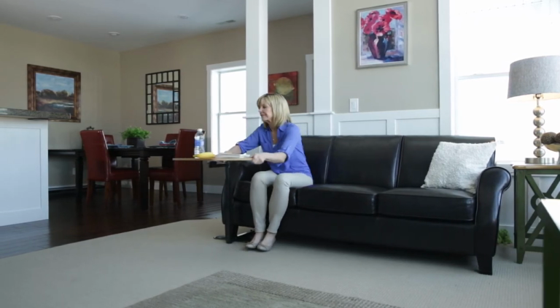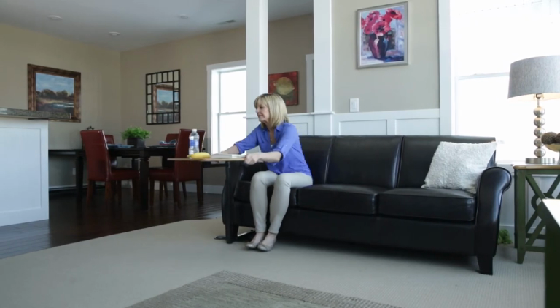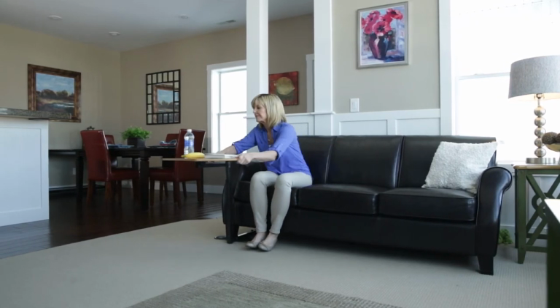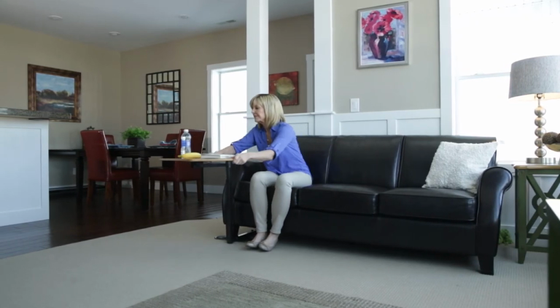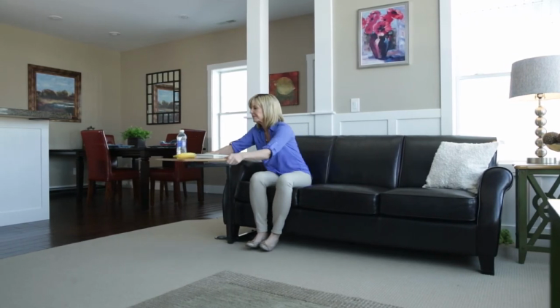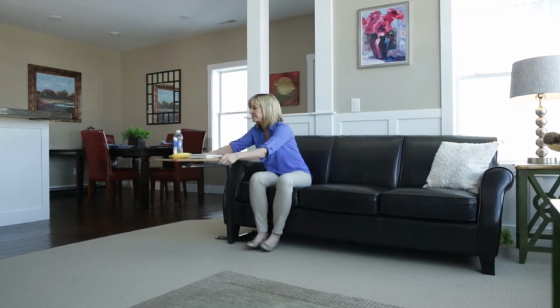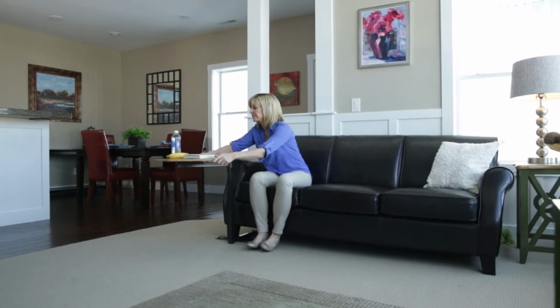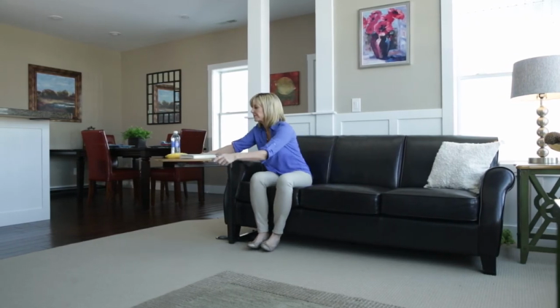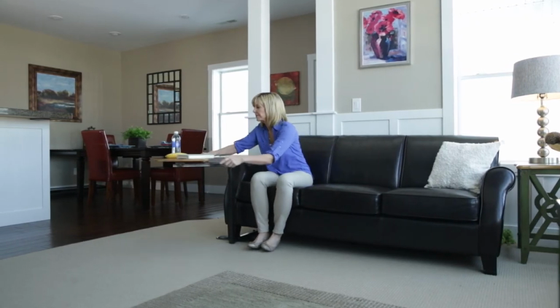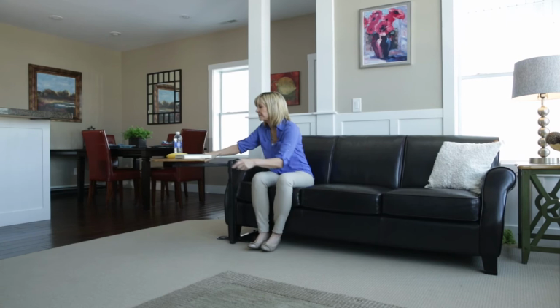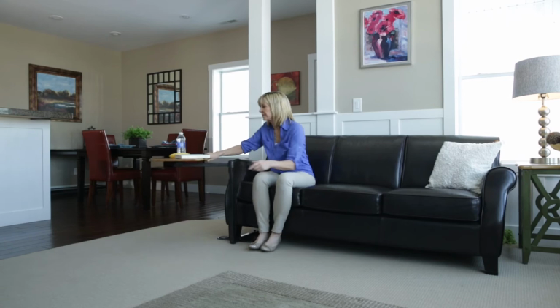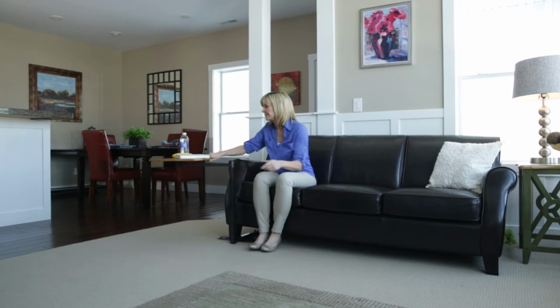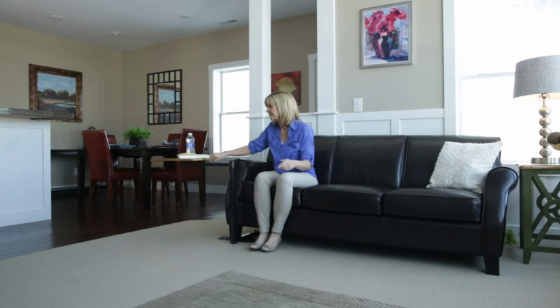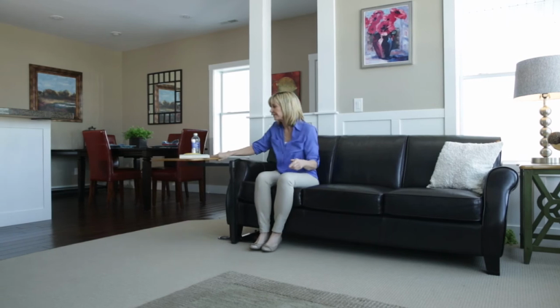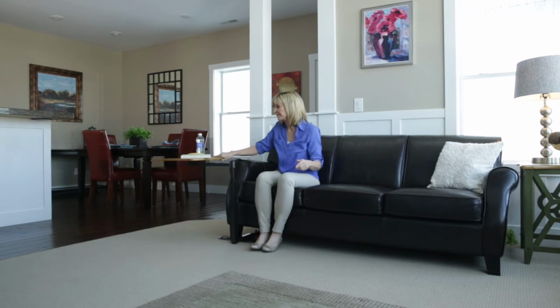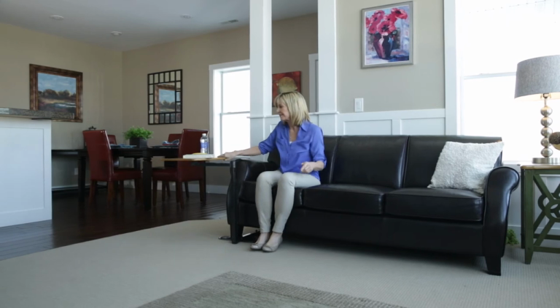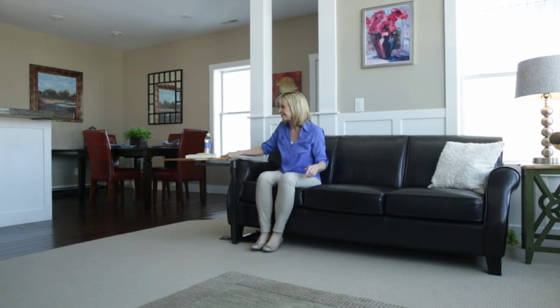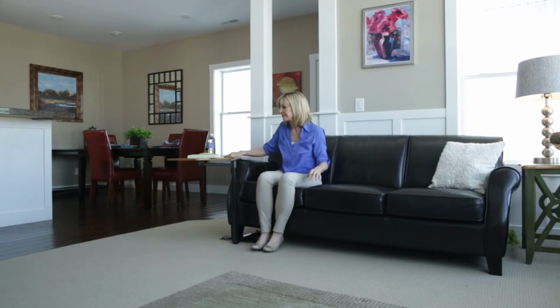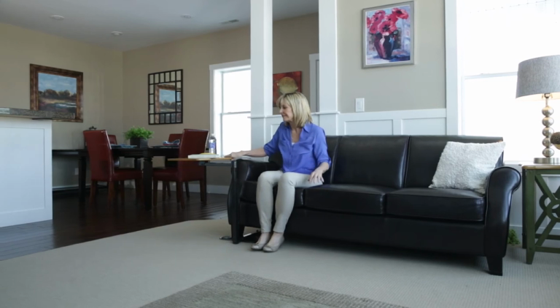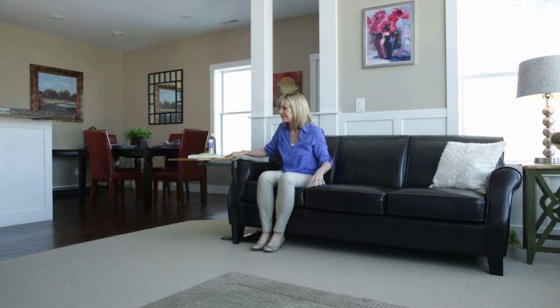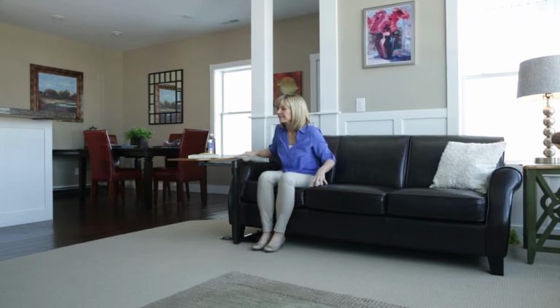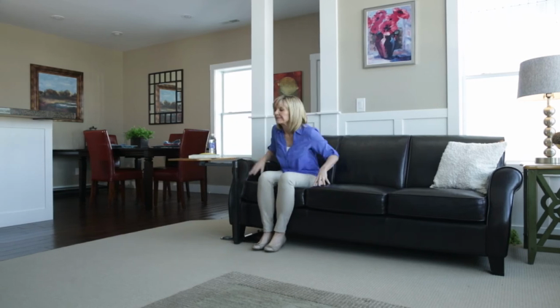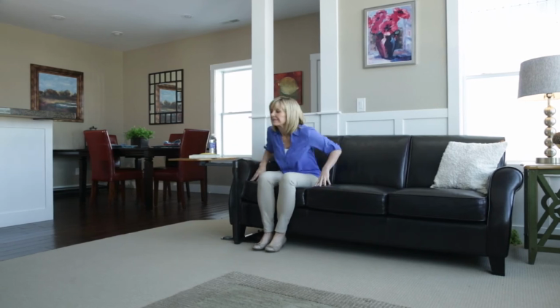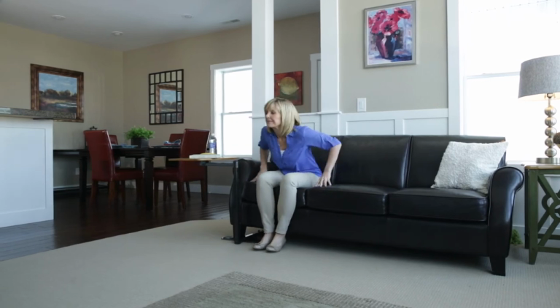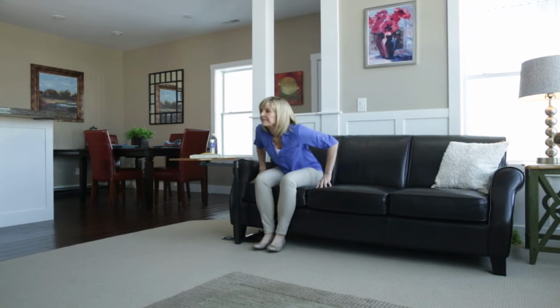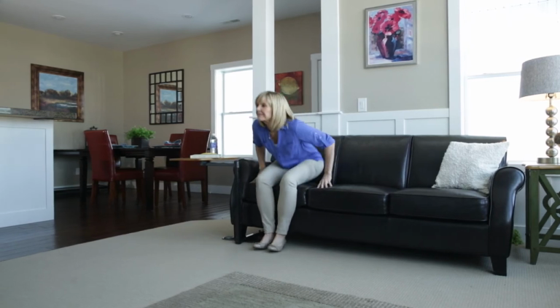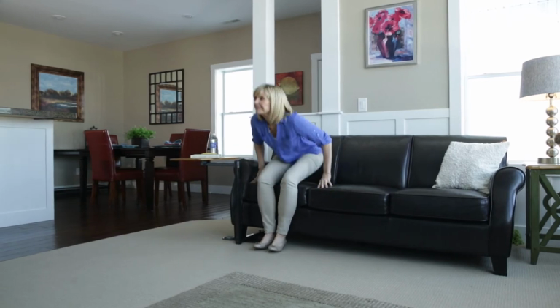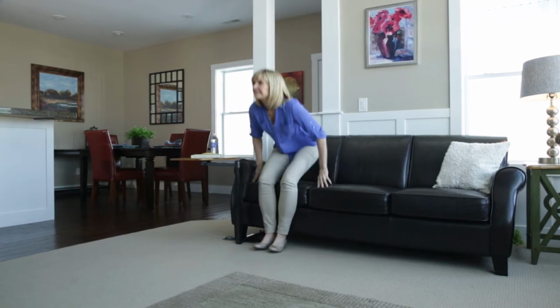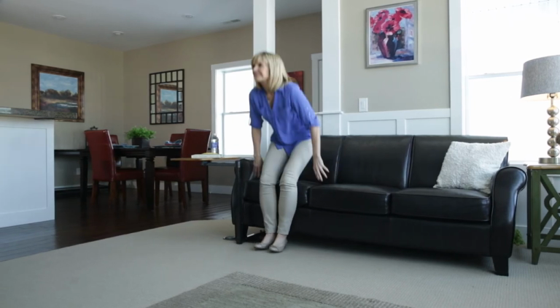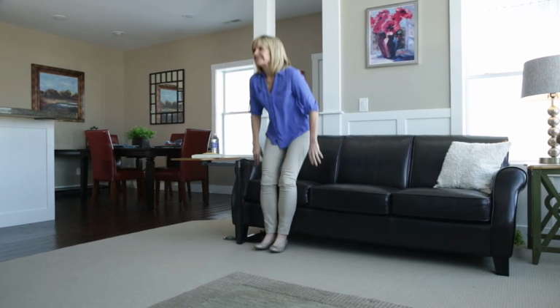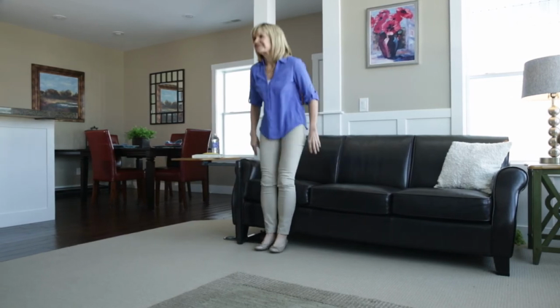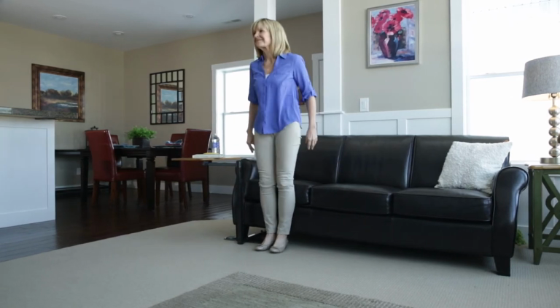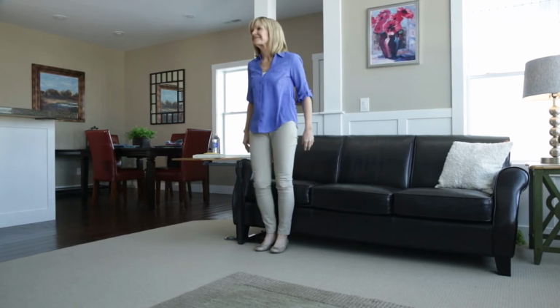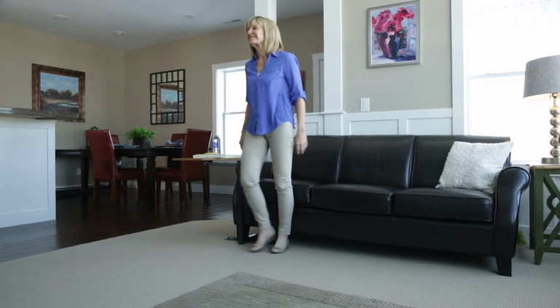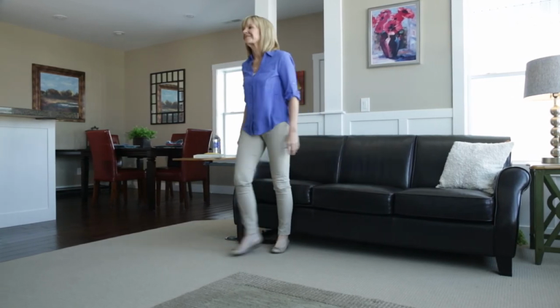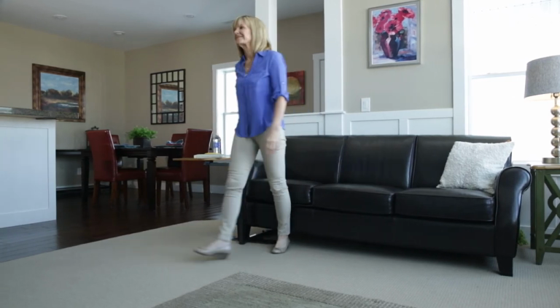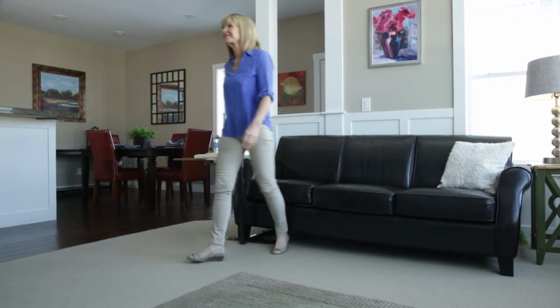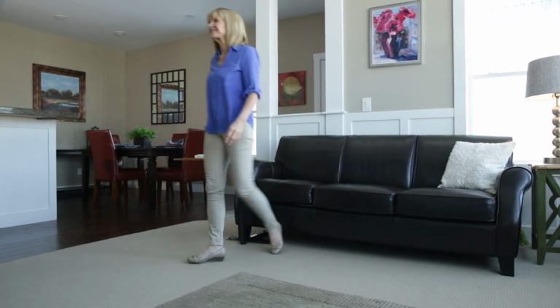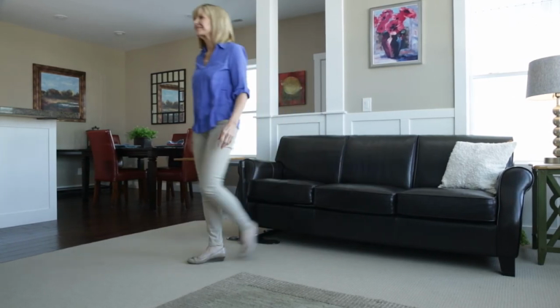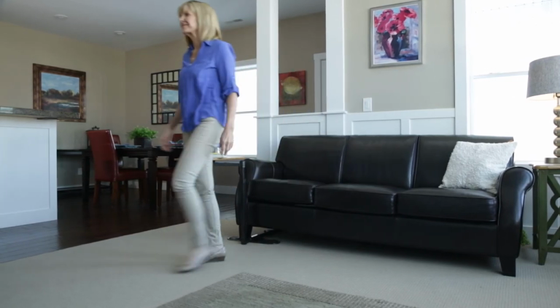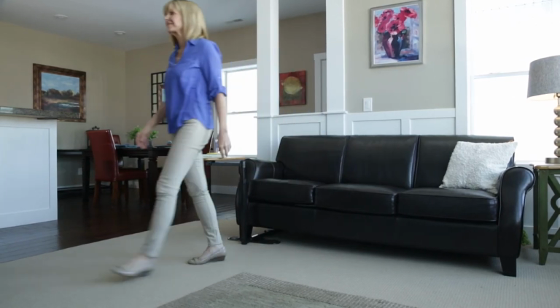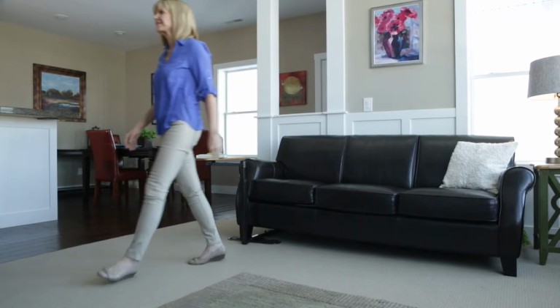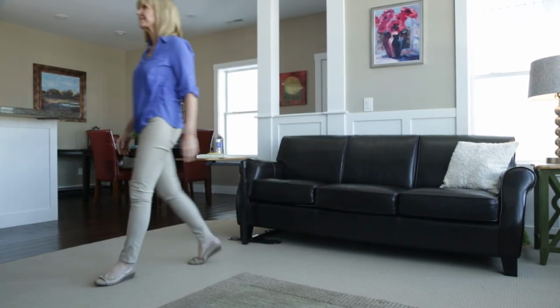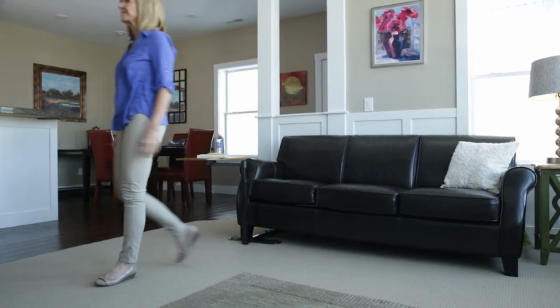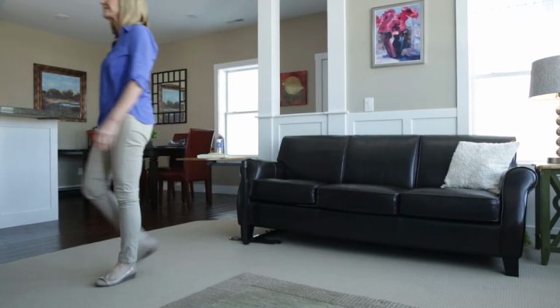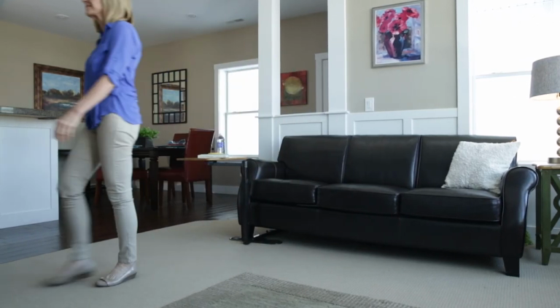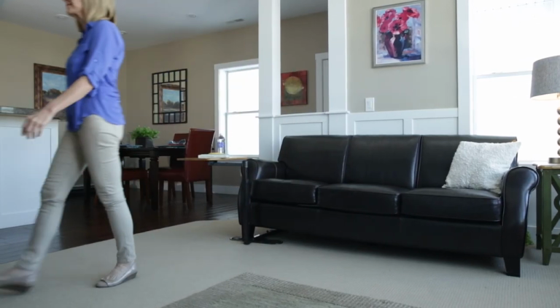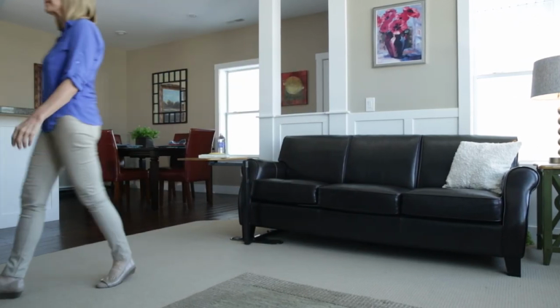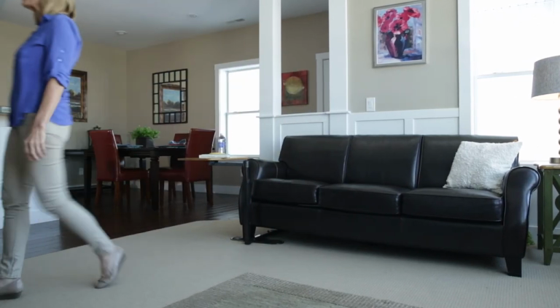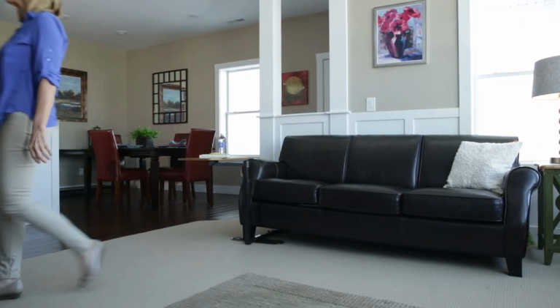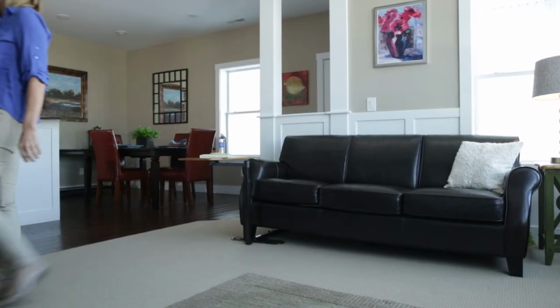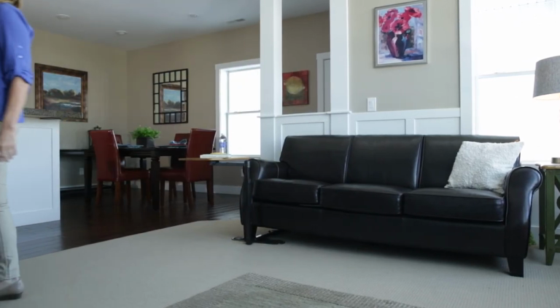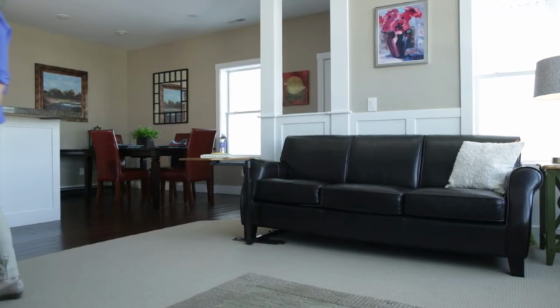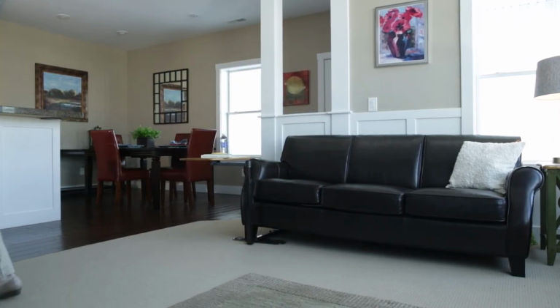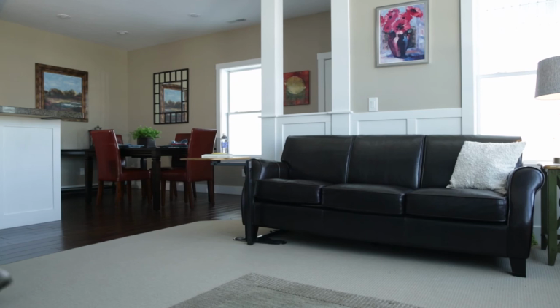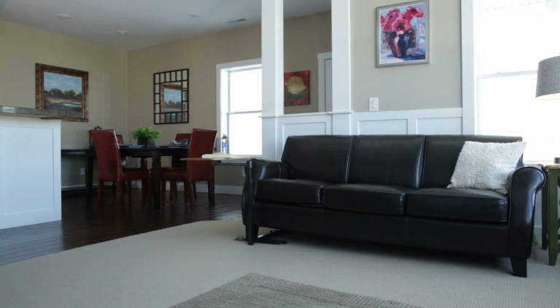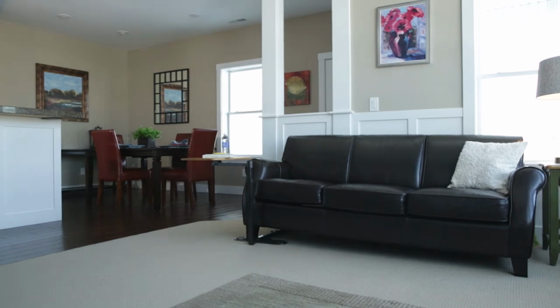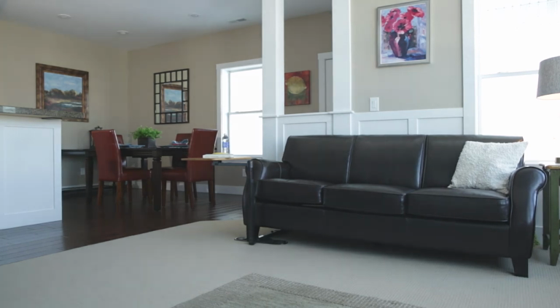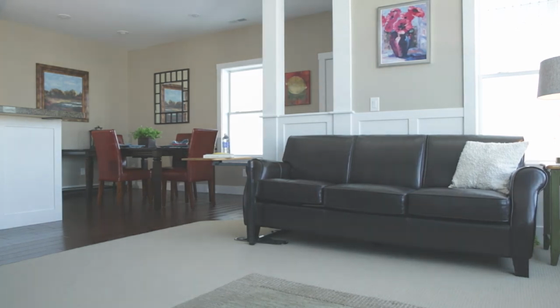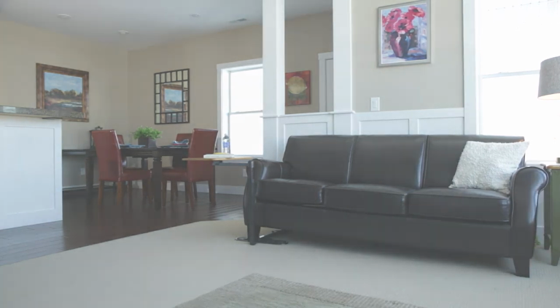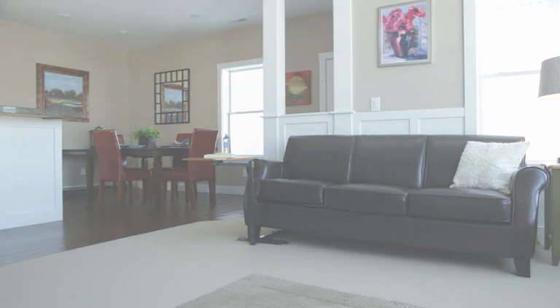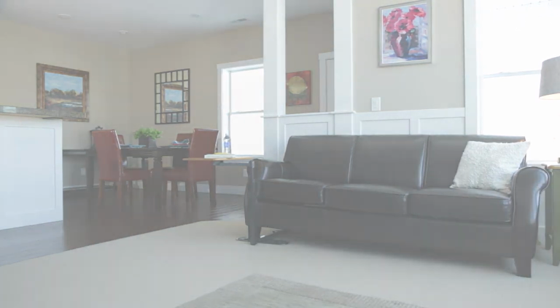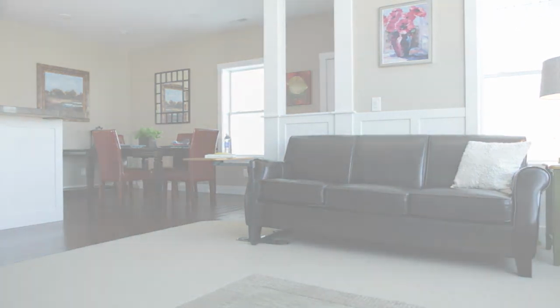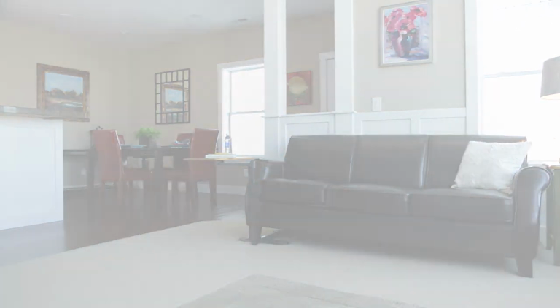And like all AbleLife products, it blends in with your living room like another piece of furniture to maintain the comforting feeling of your home.